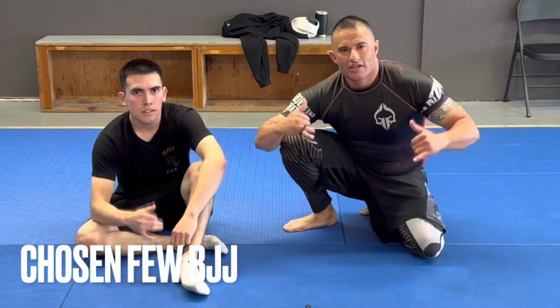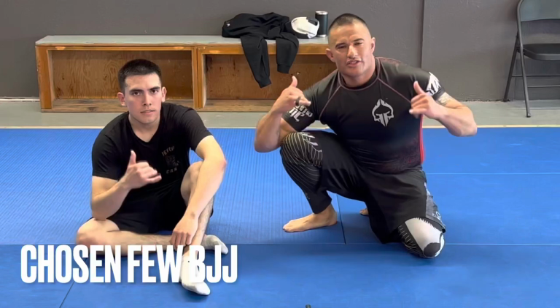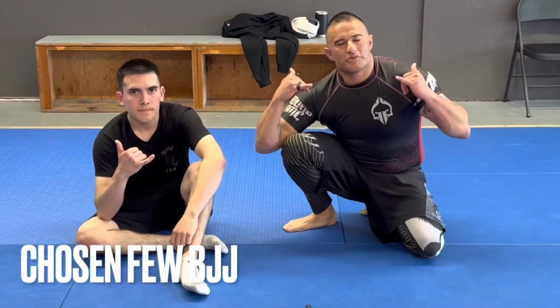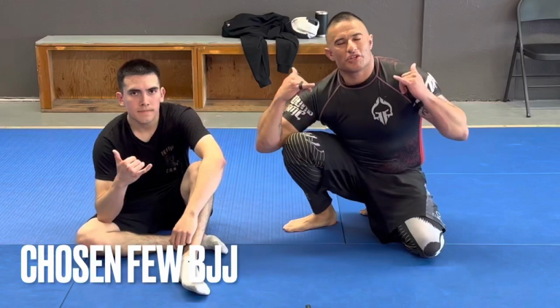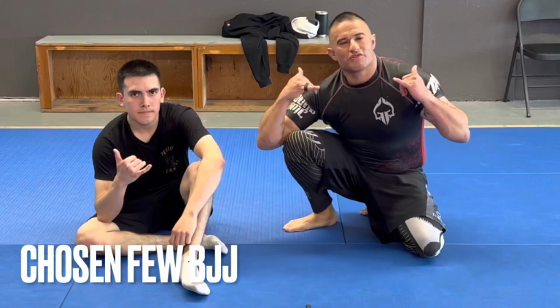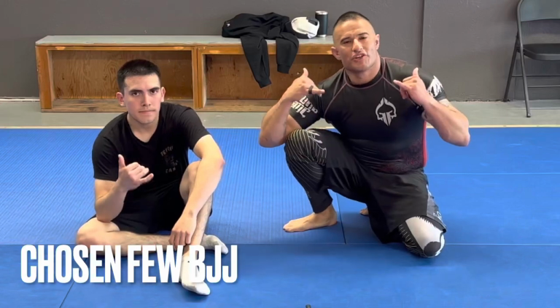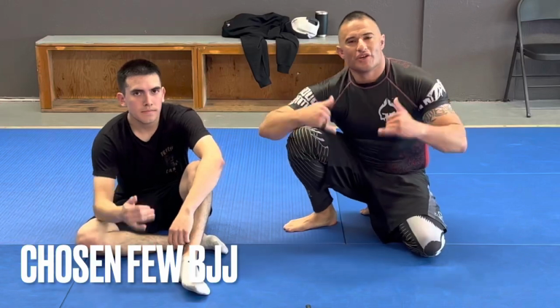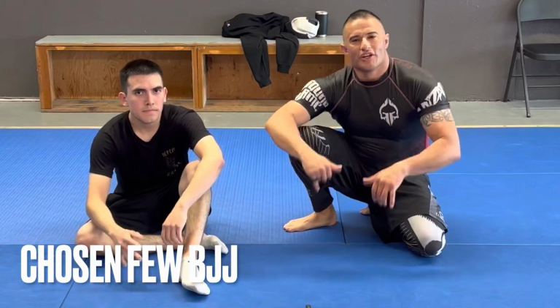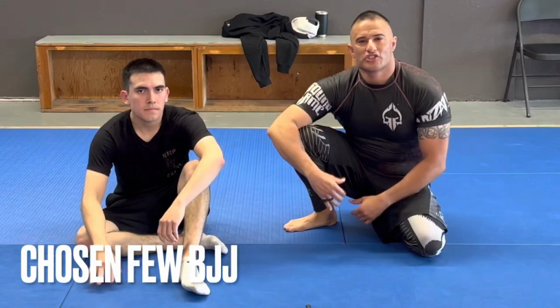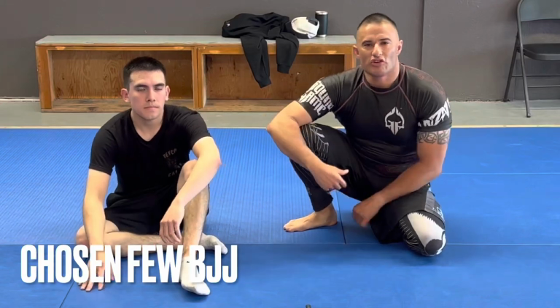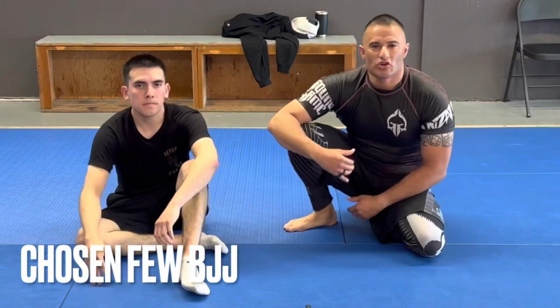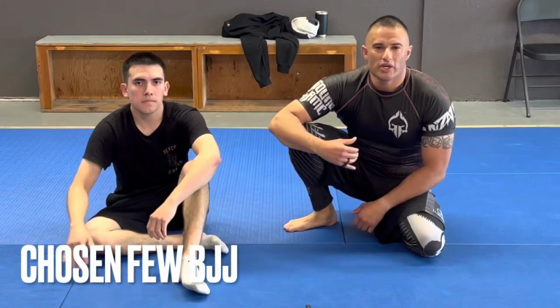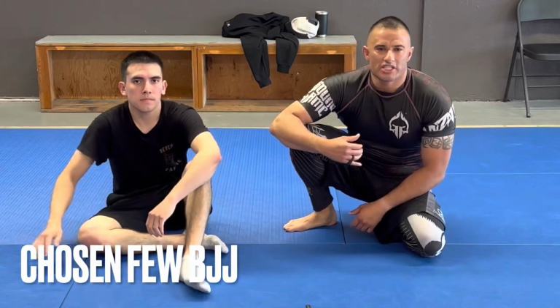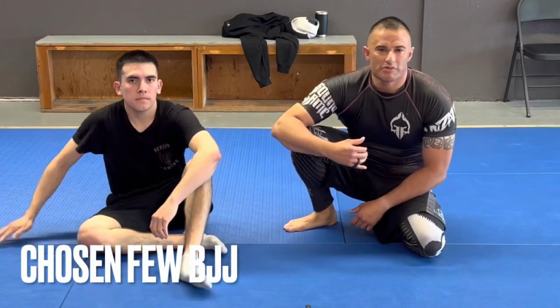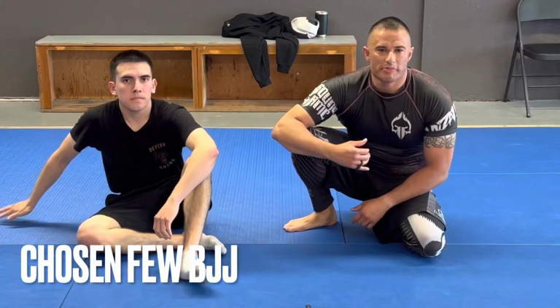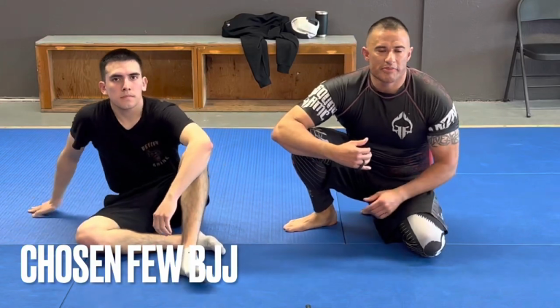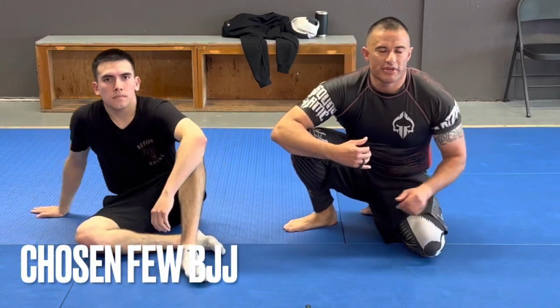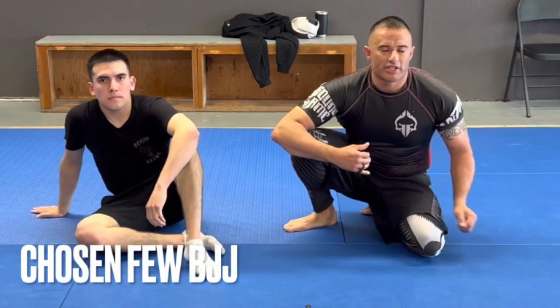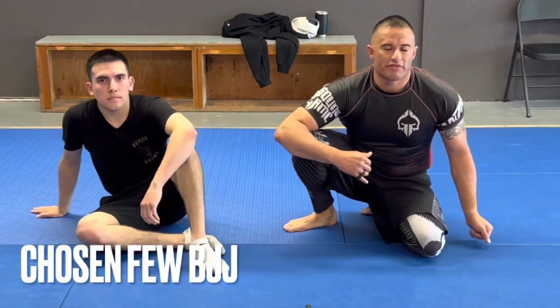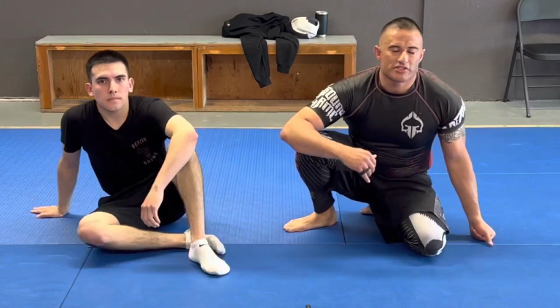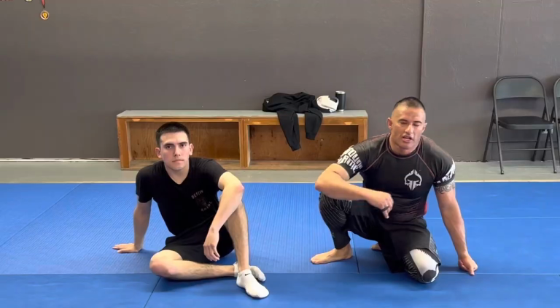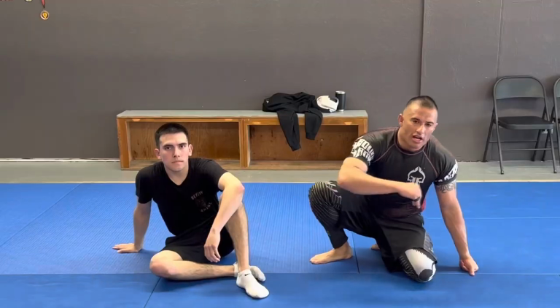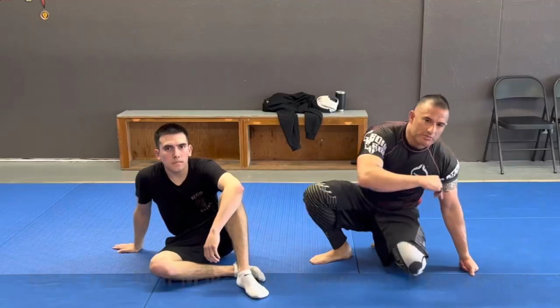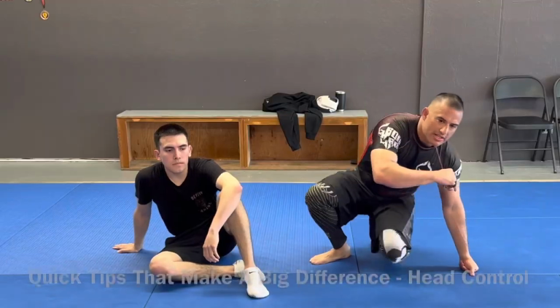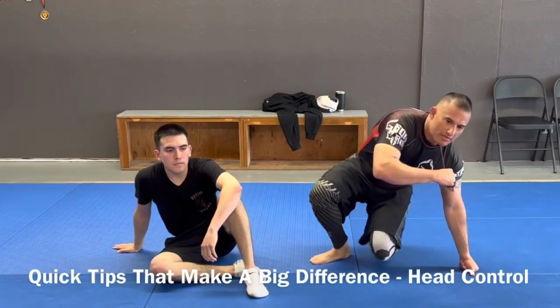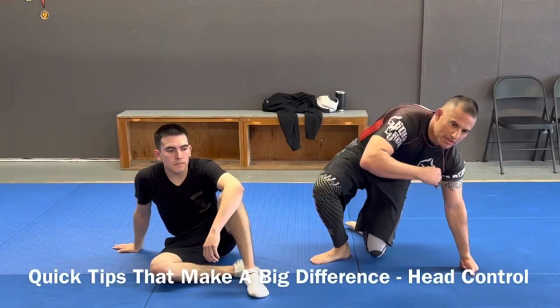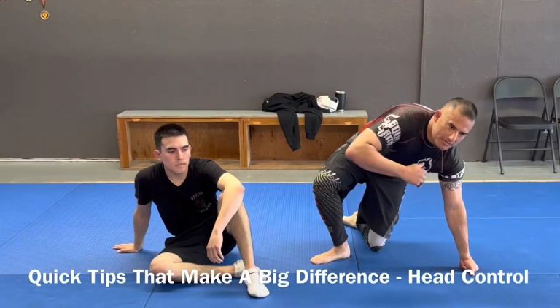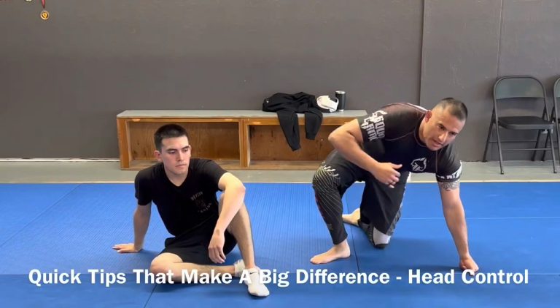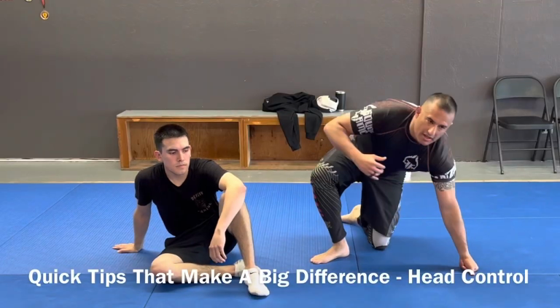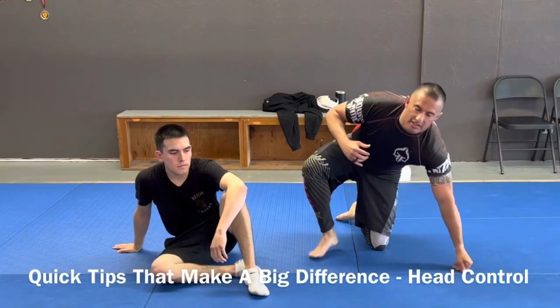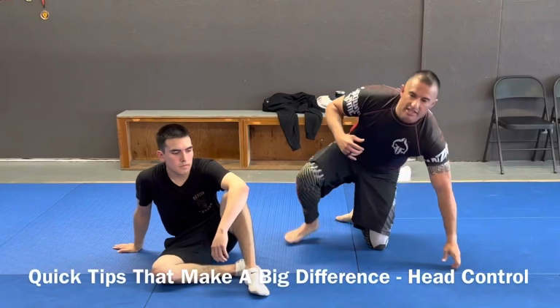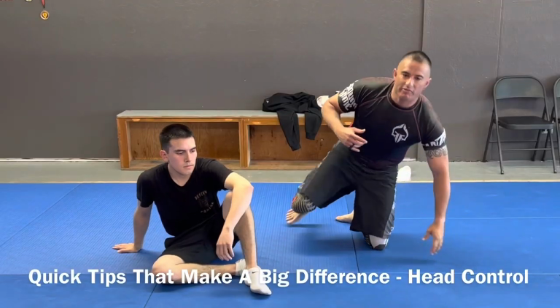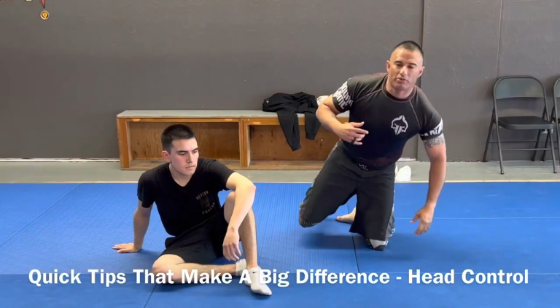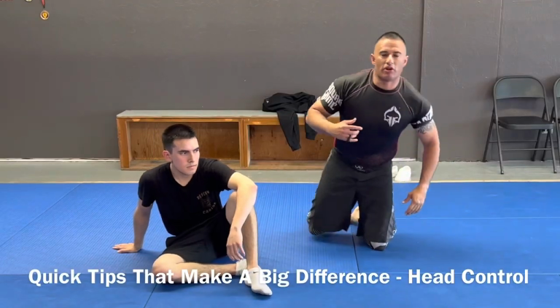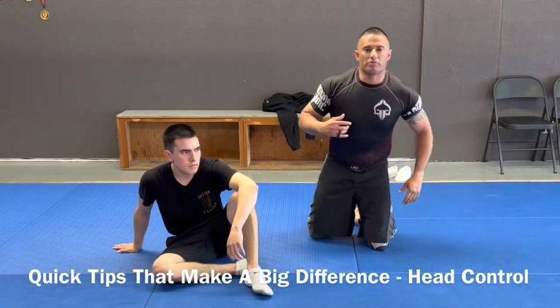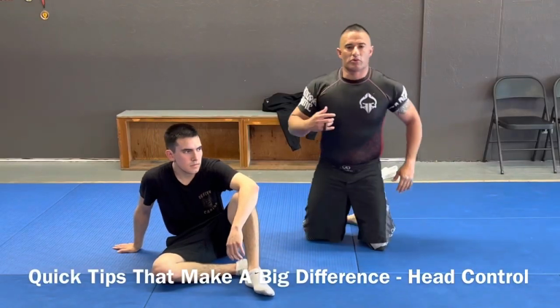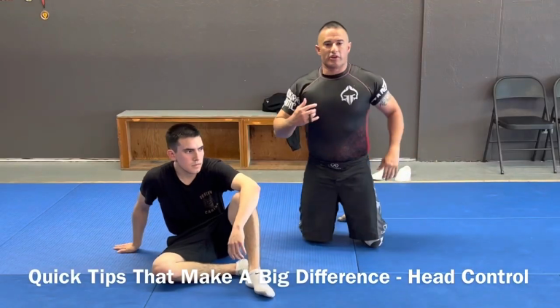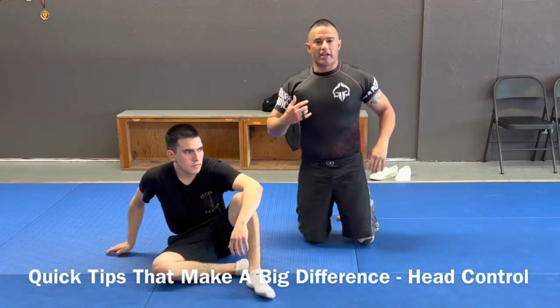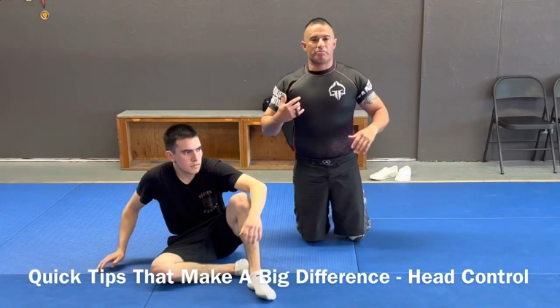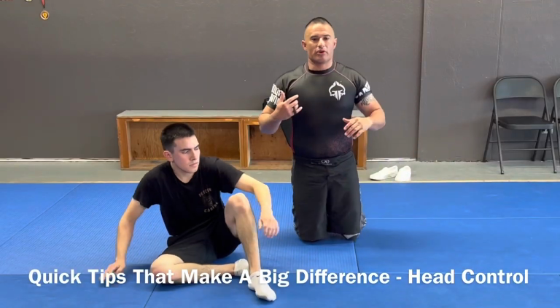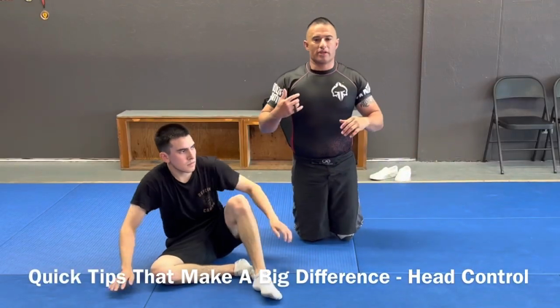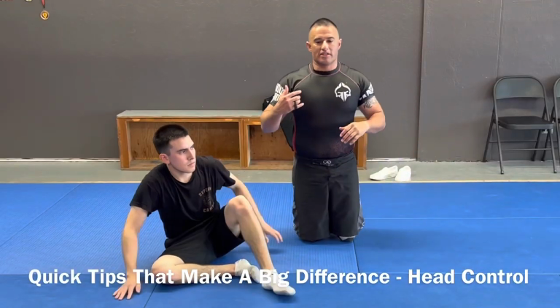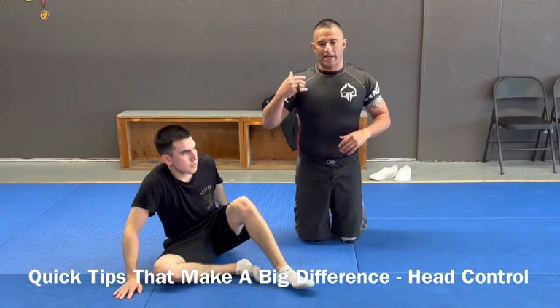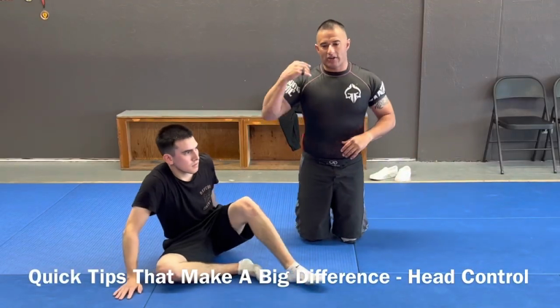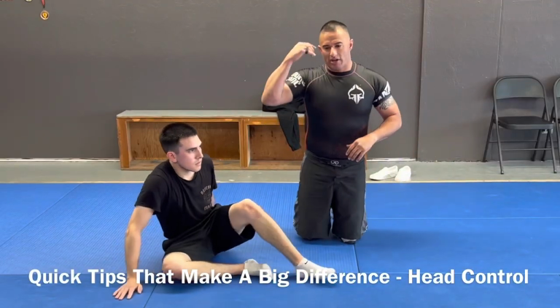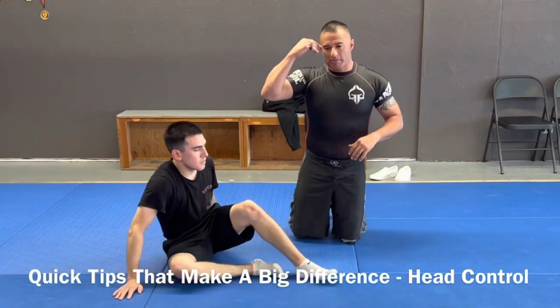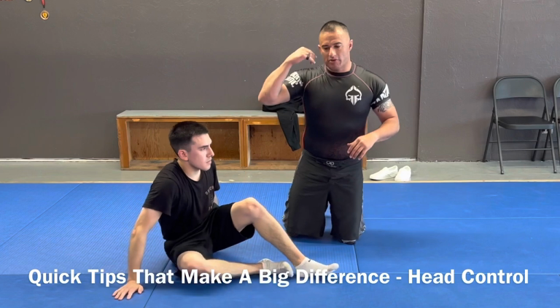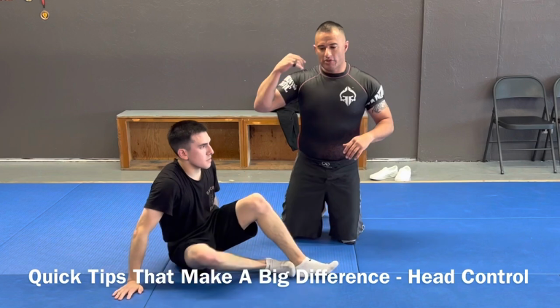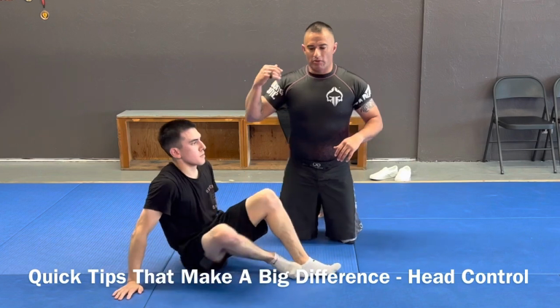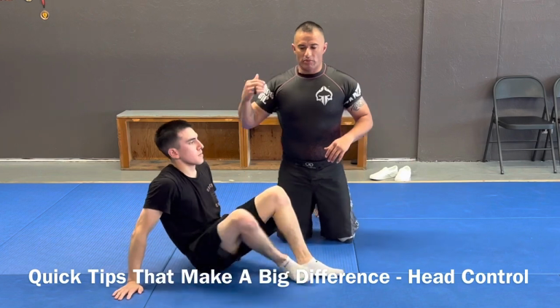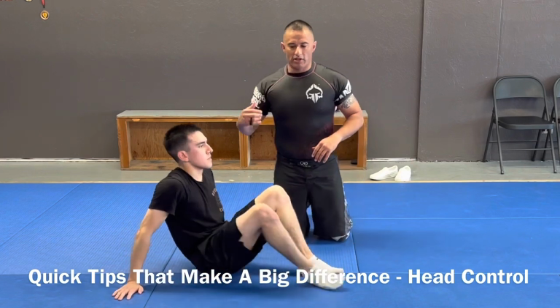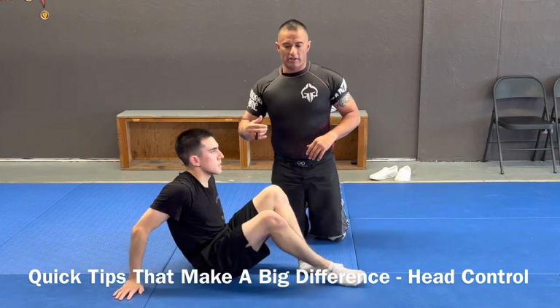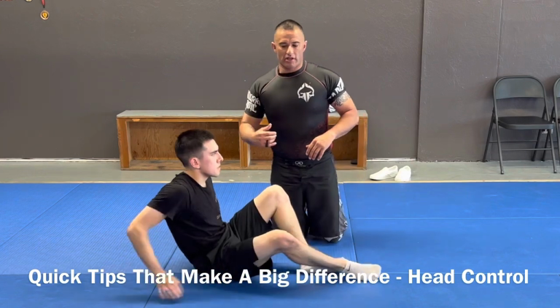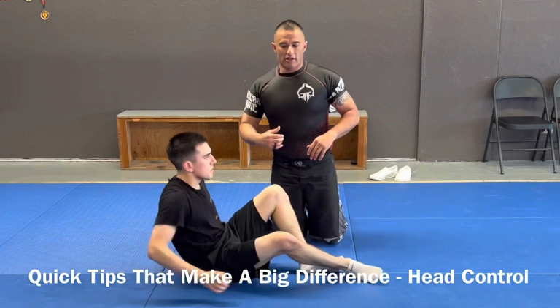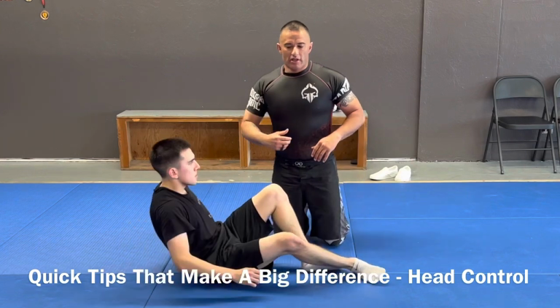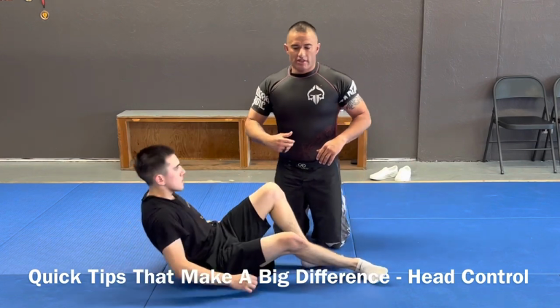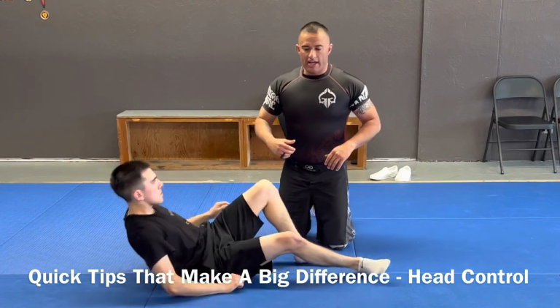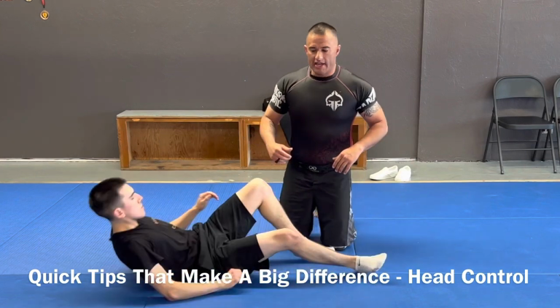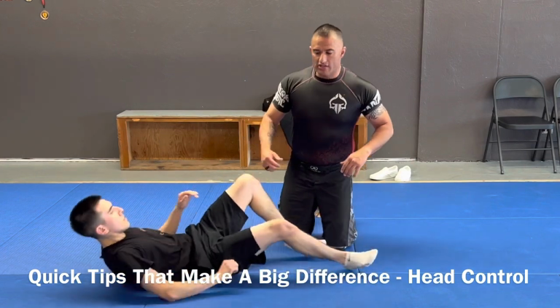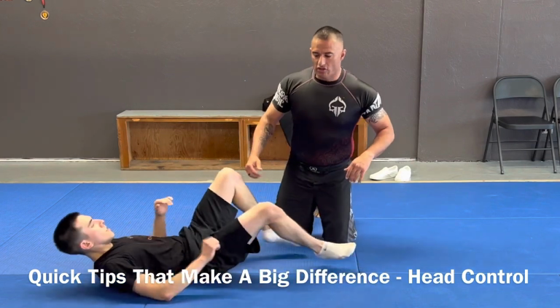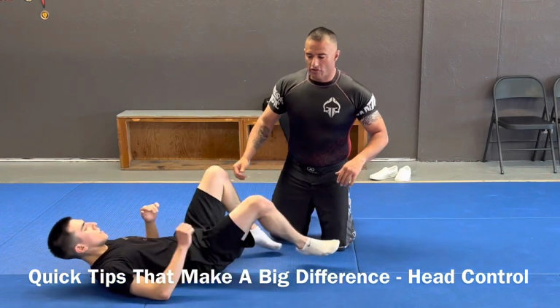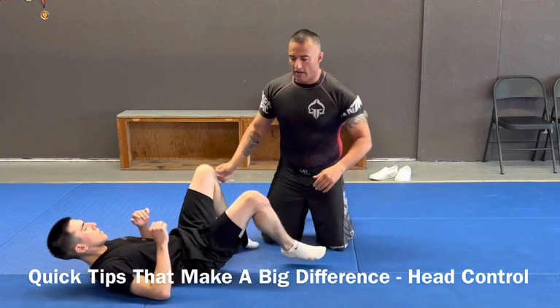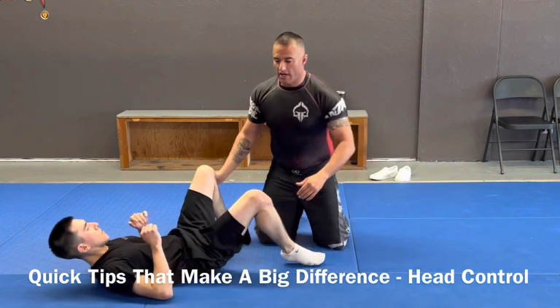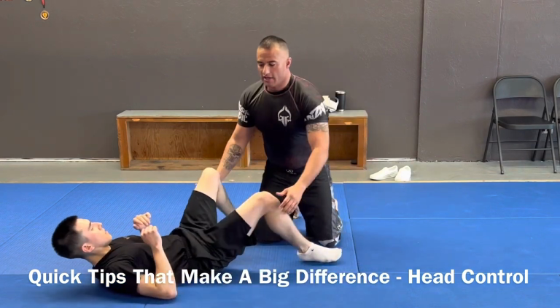What's up? Let's go over a quick tip to make a big difference. I'm seeing a bunch of my guys having problems when they're getting broken down, not being able to get rid of their hands over their head.